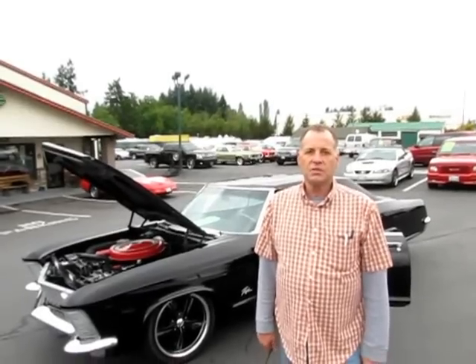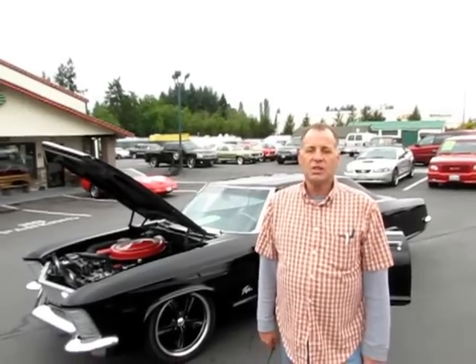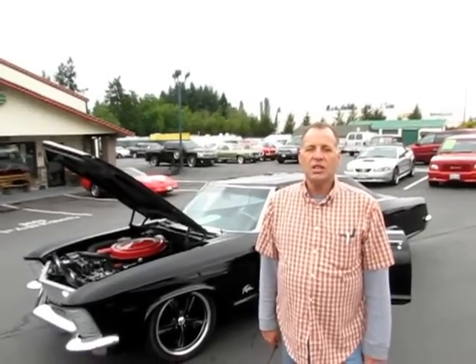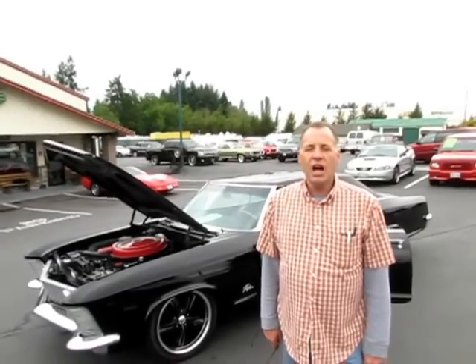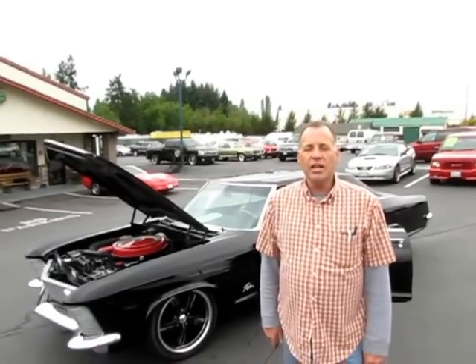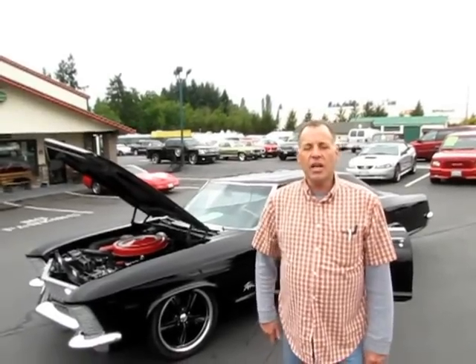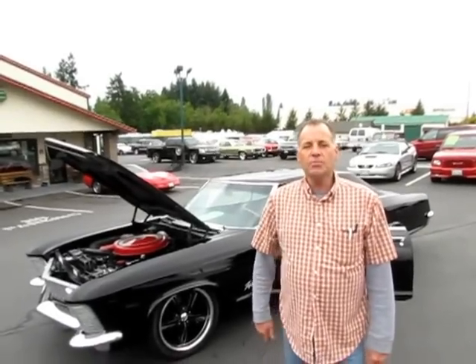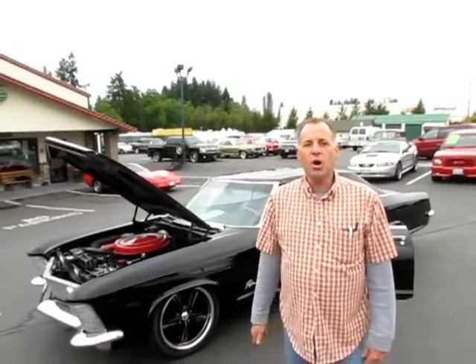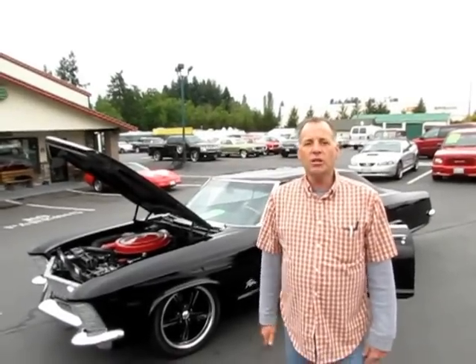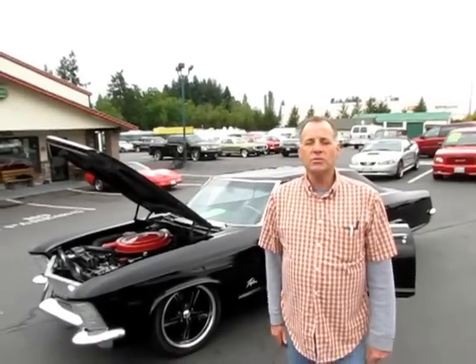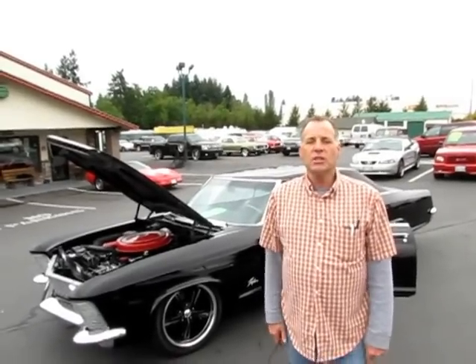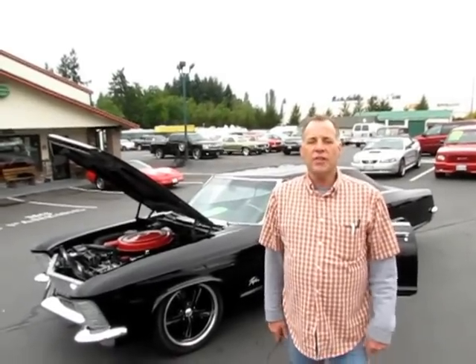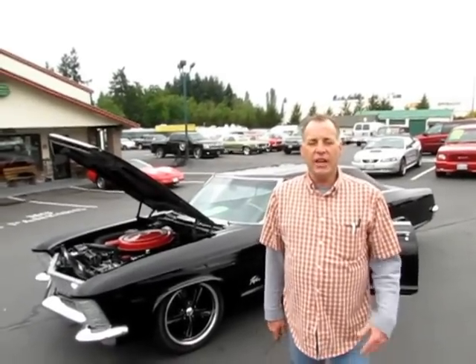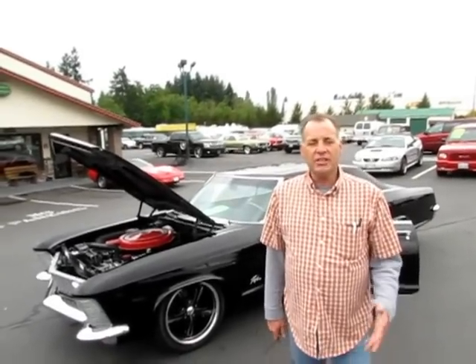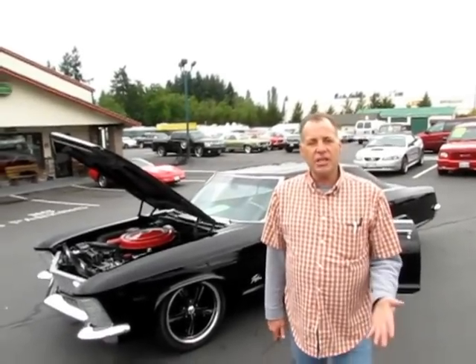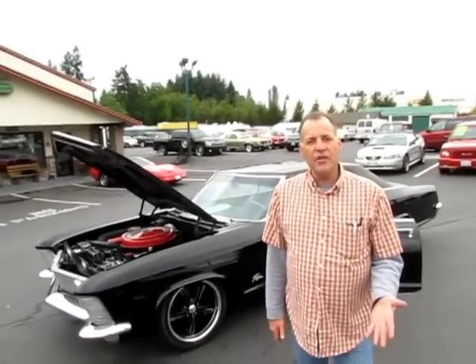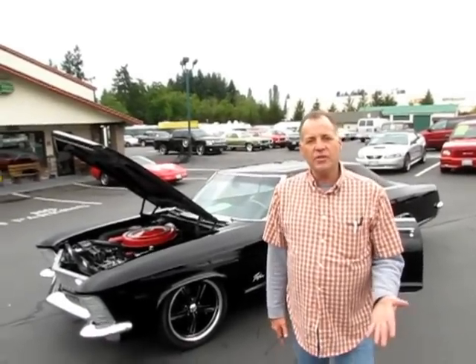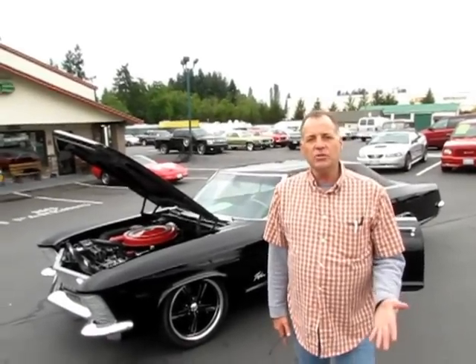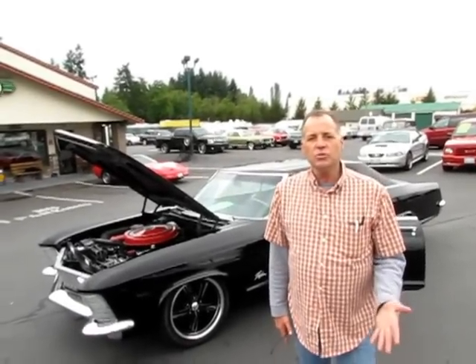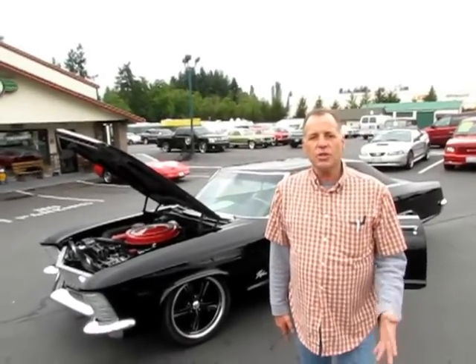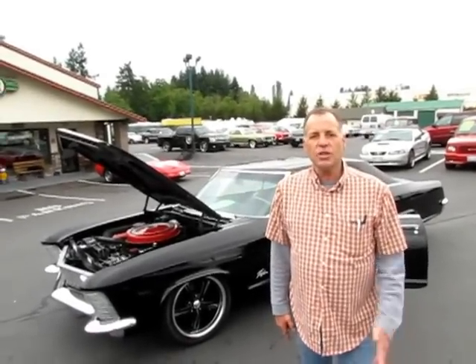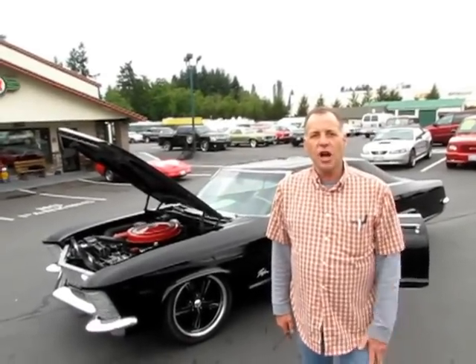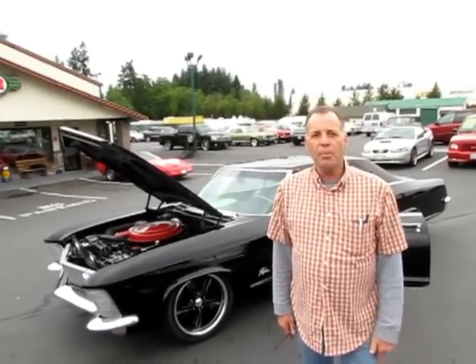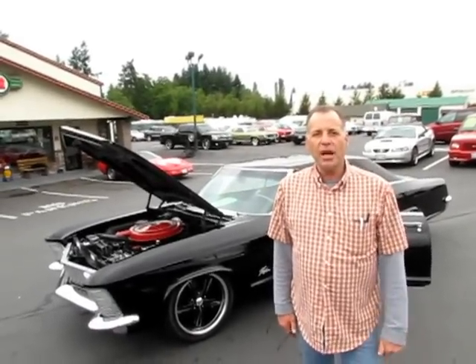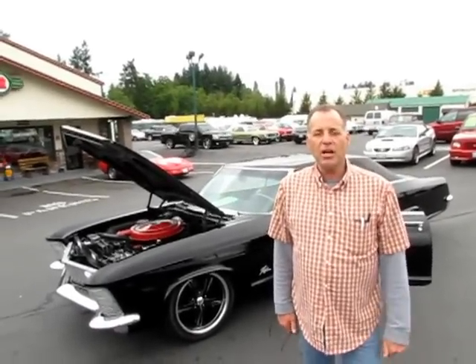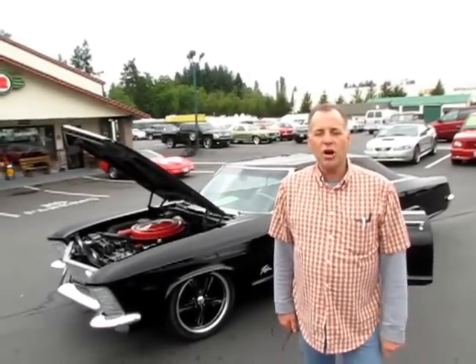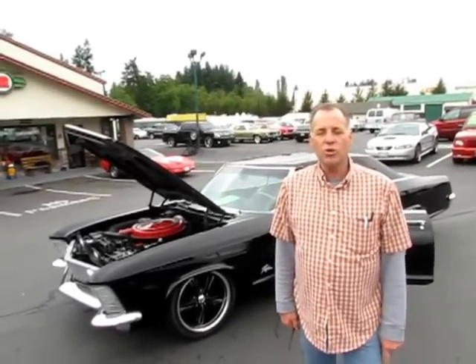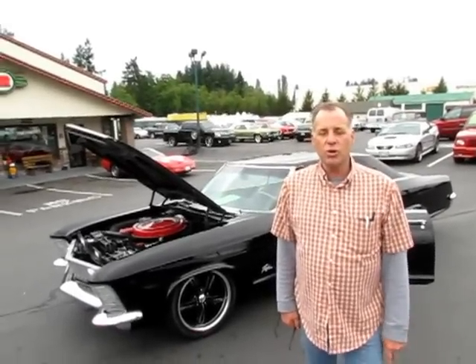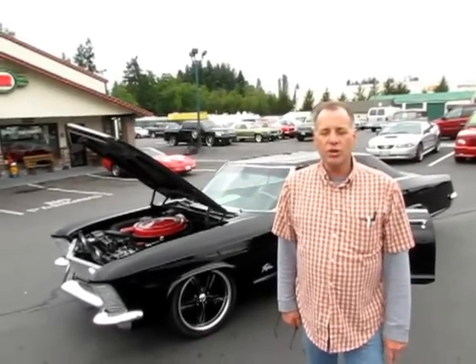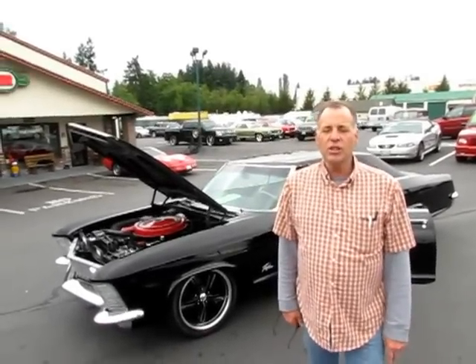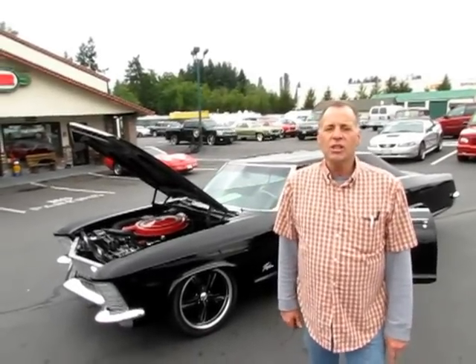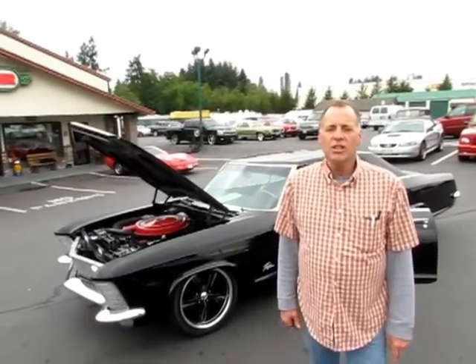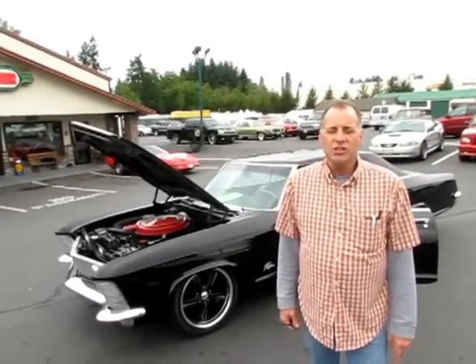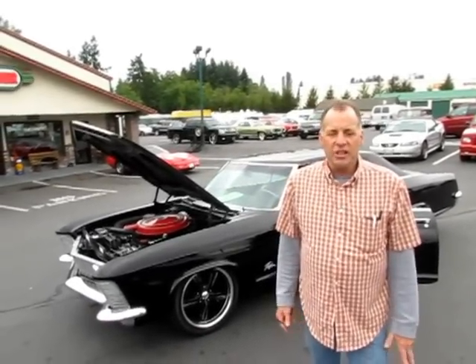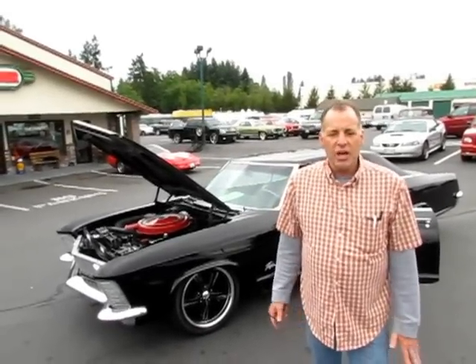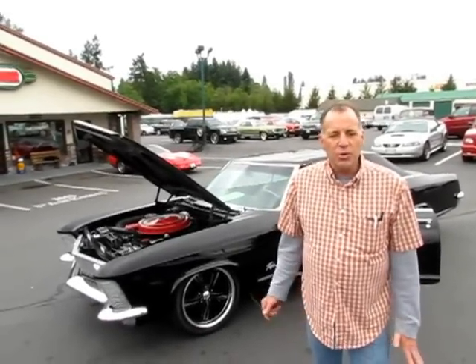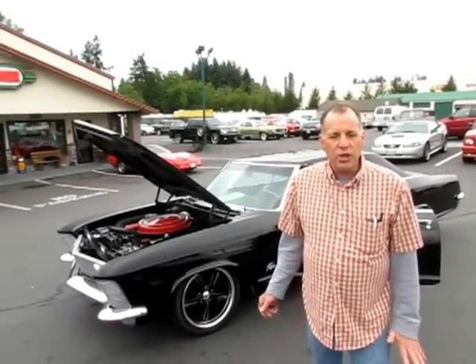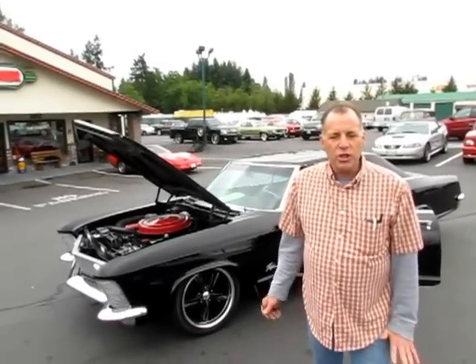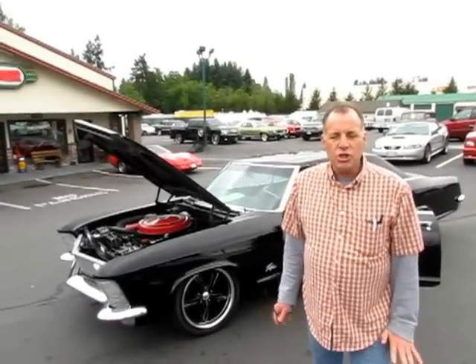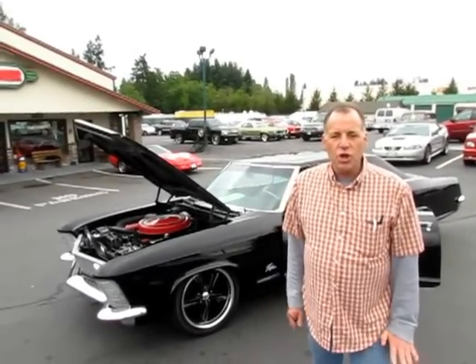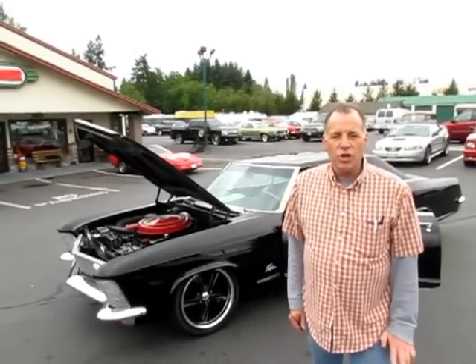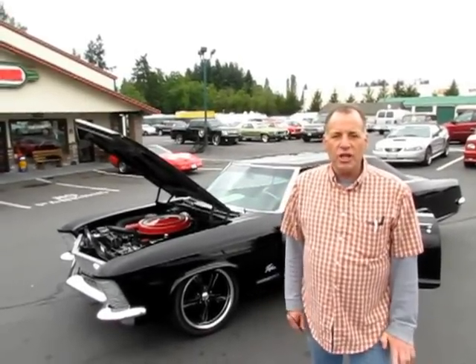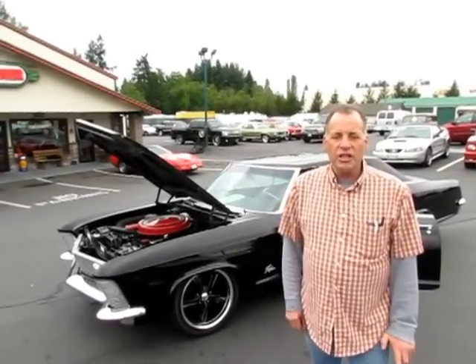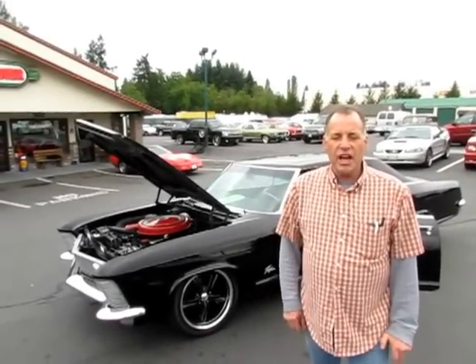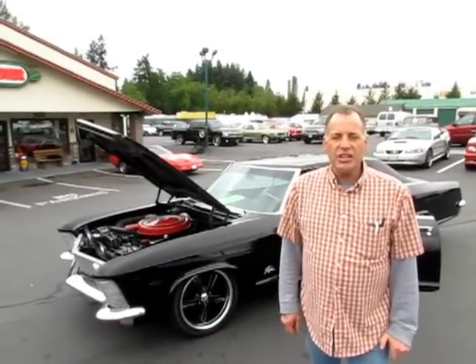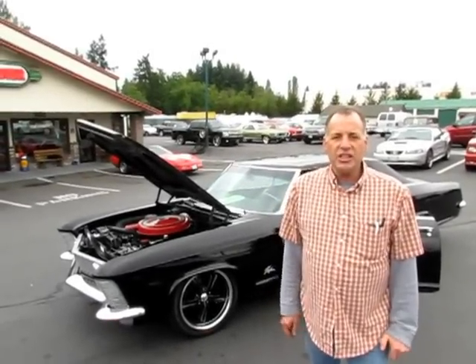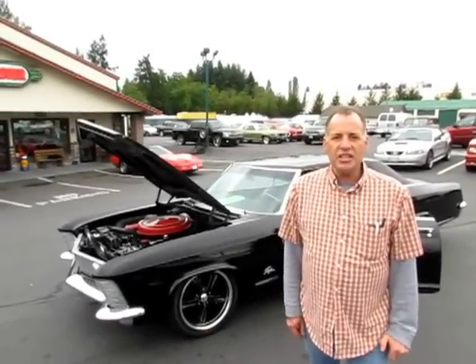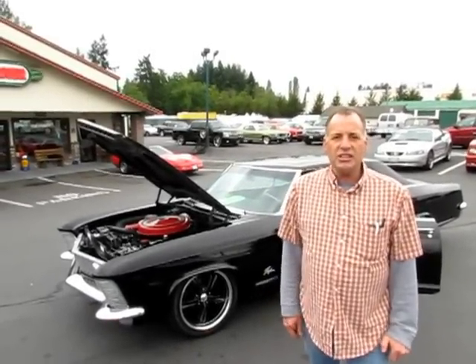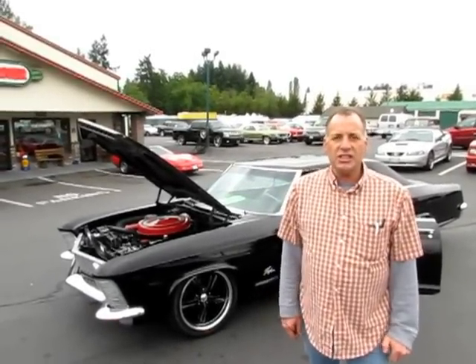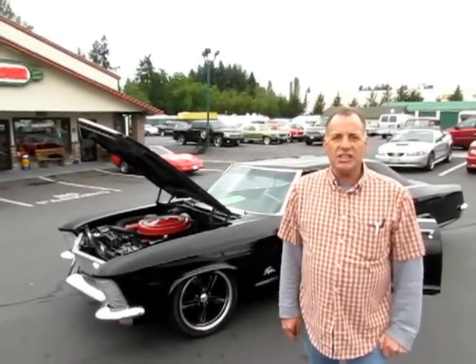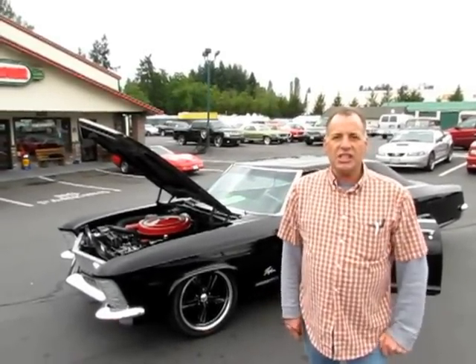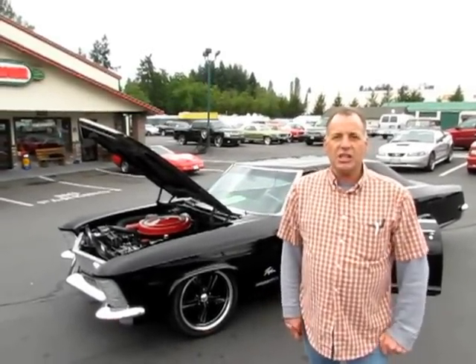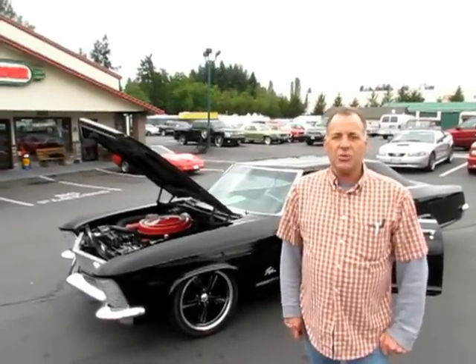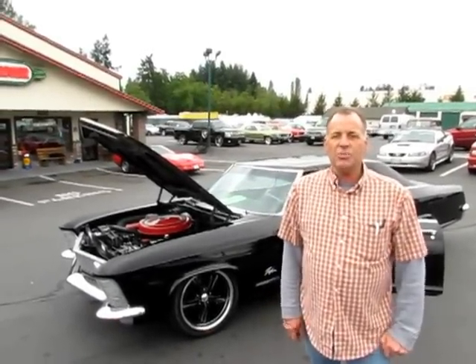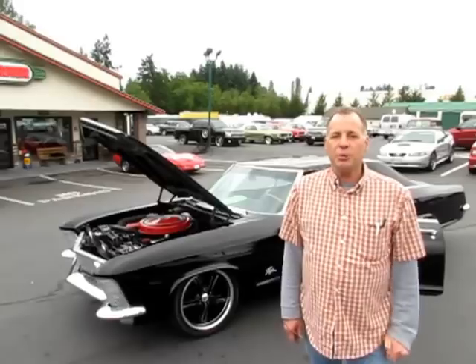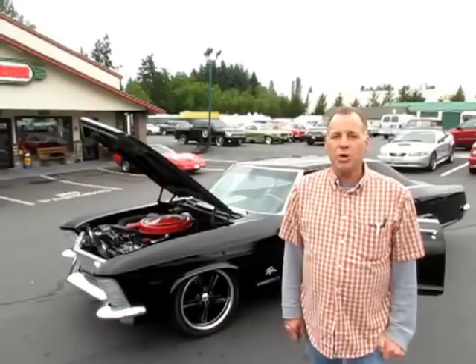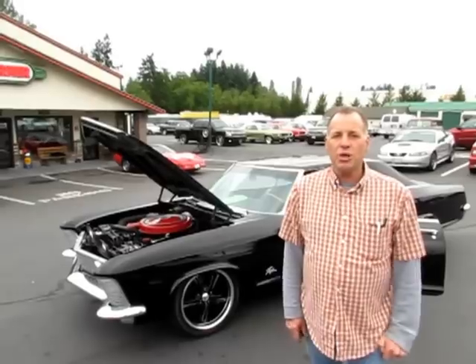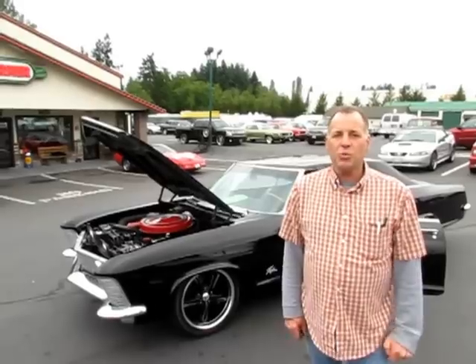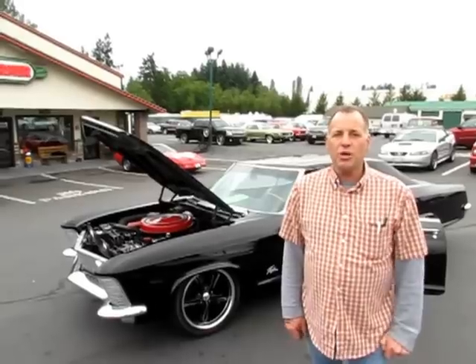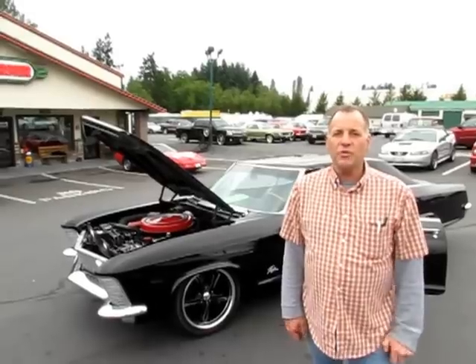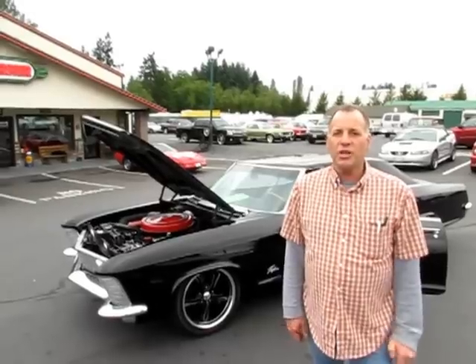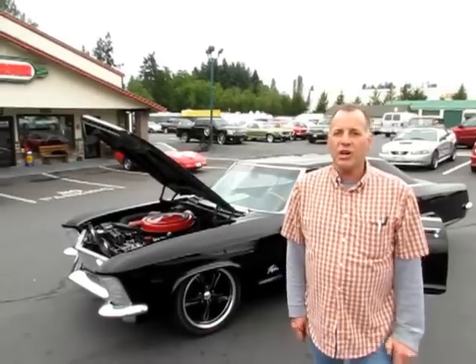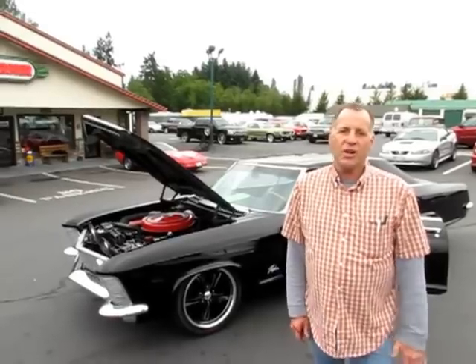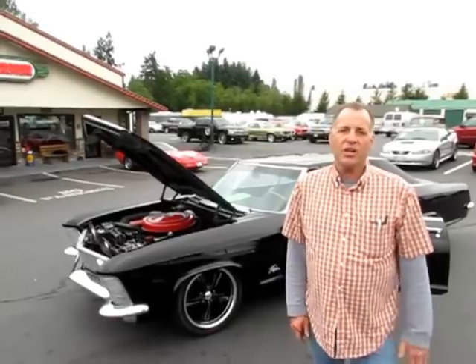Hi, I'm Mark, and that's Kevin with Compact Car Corner. Today we're going to show you a 1963 Buick Riviera.